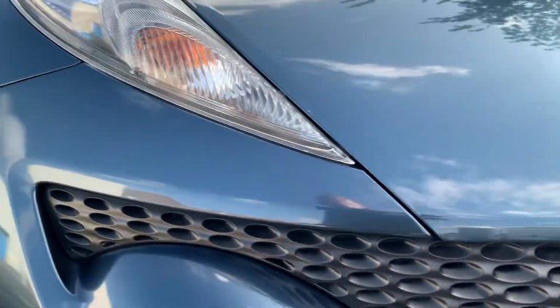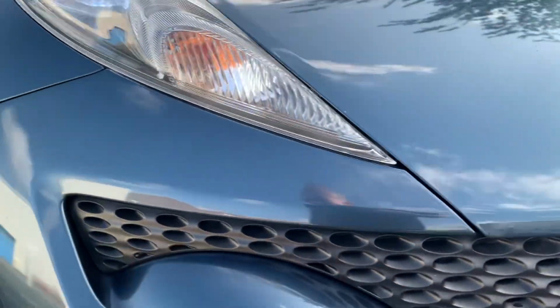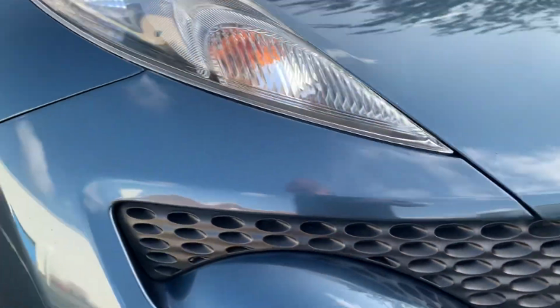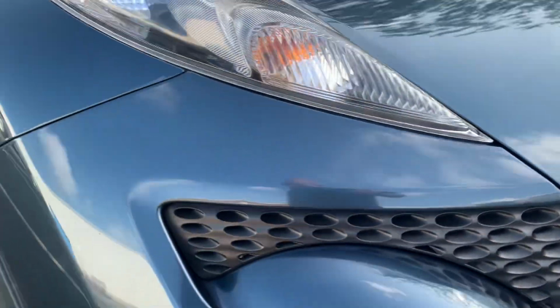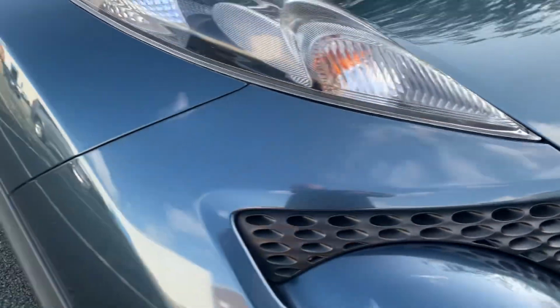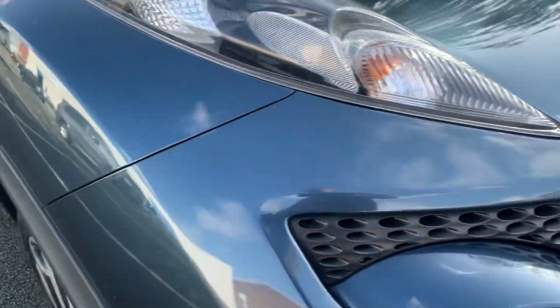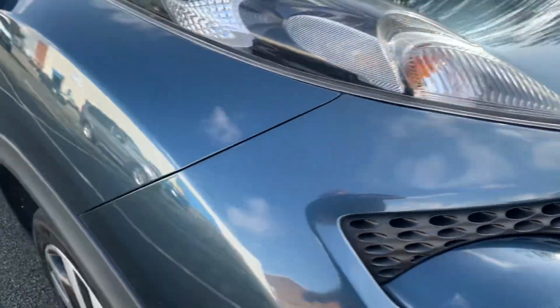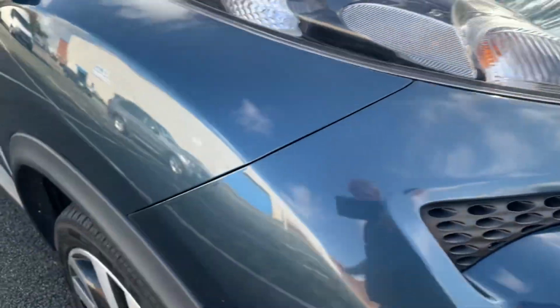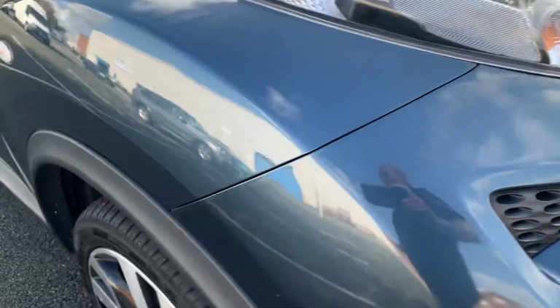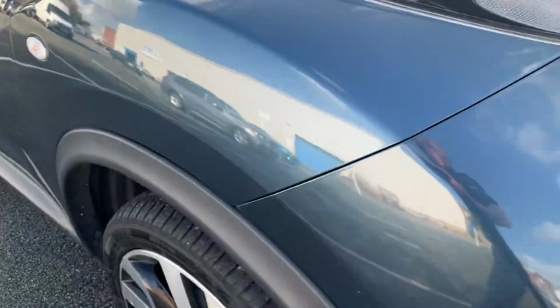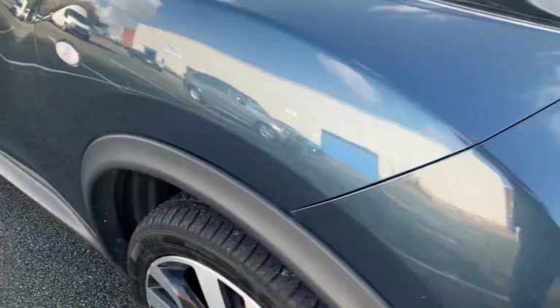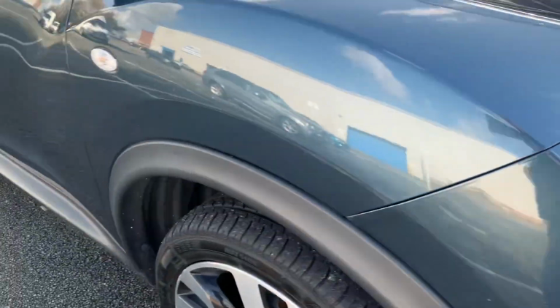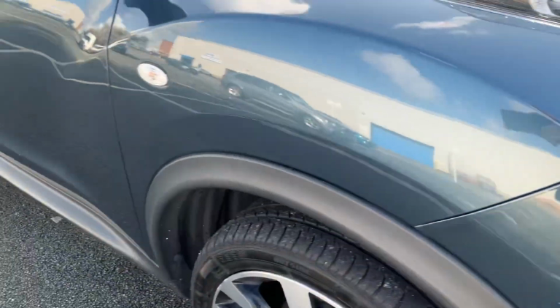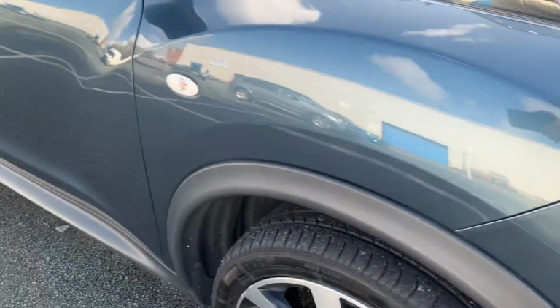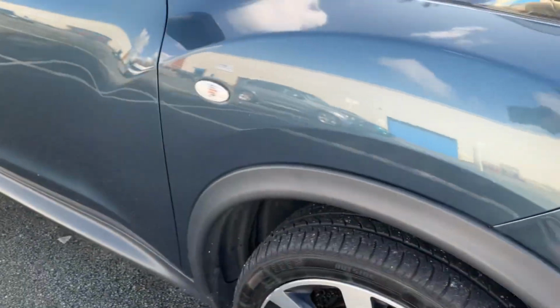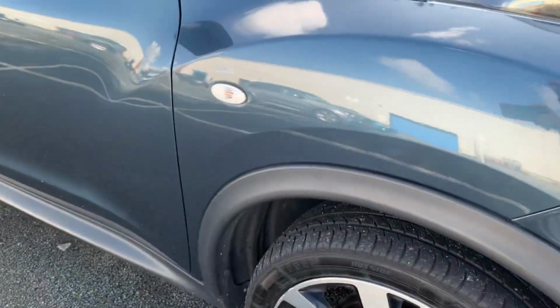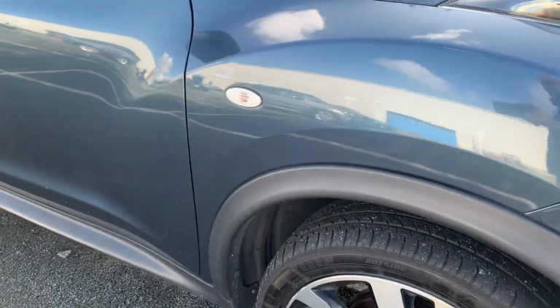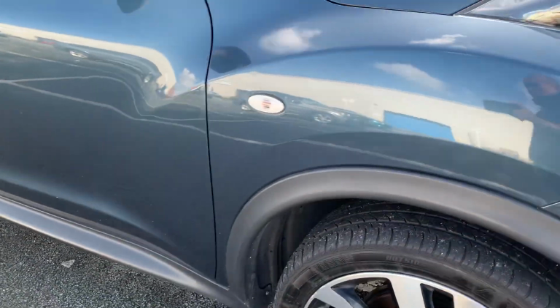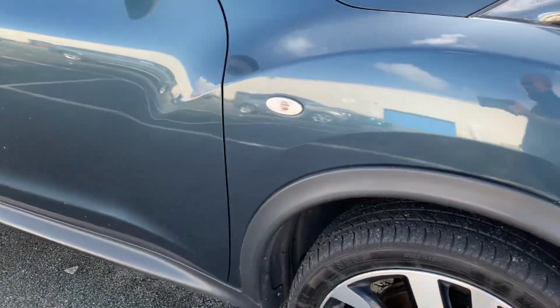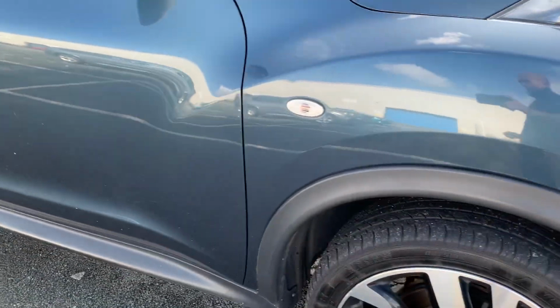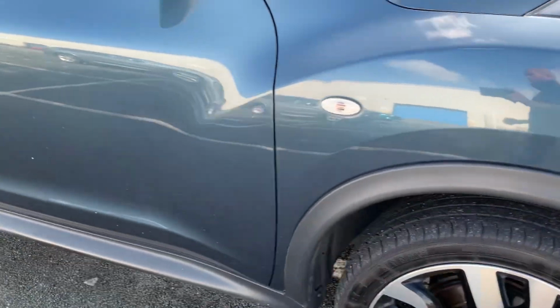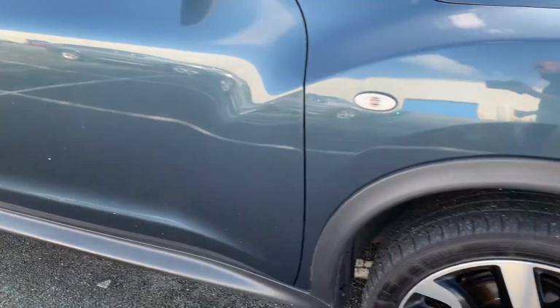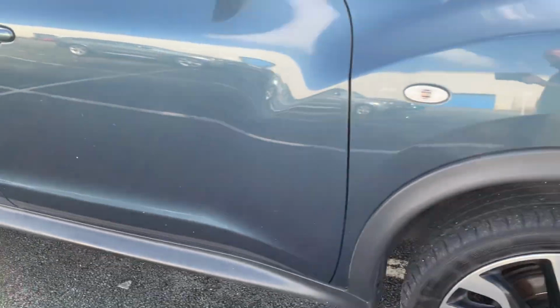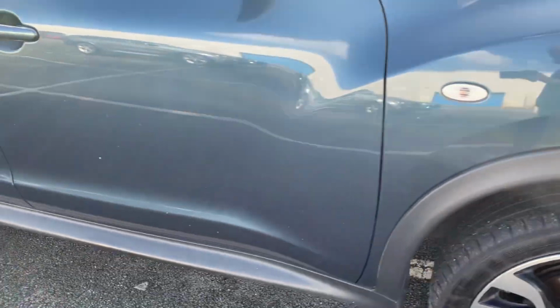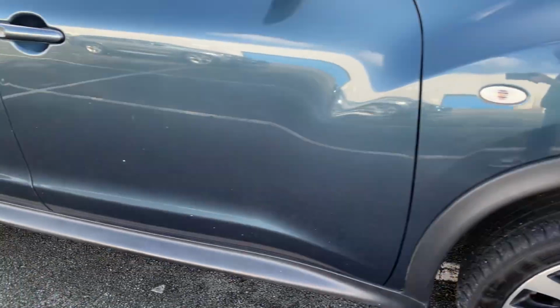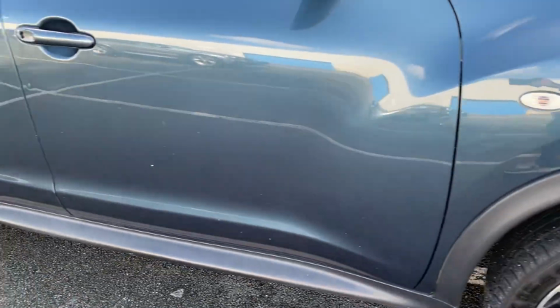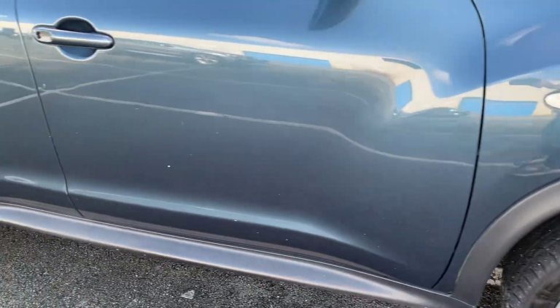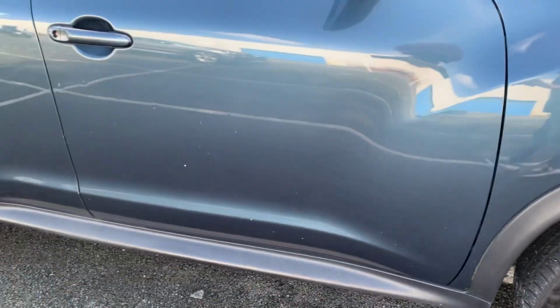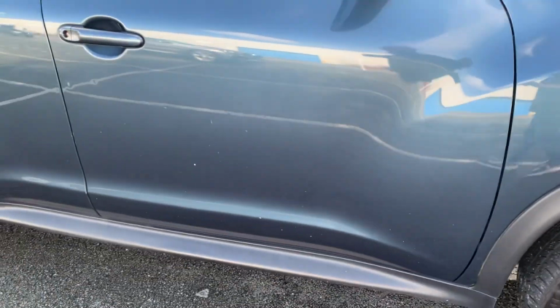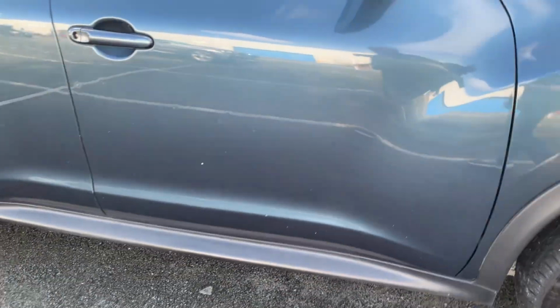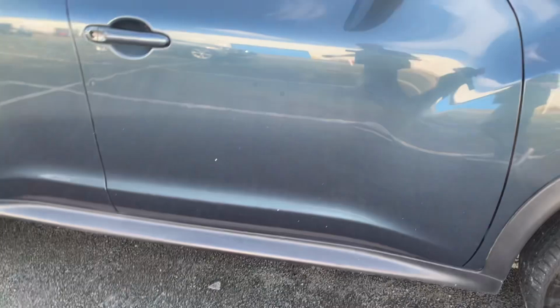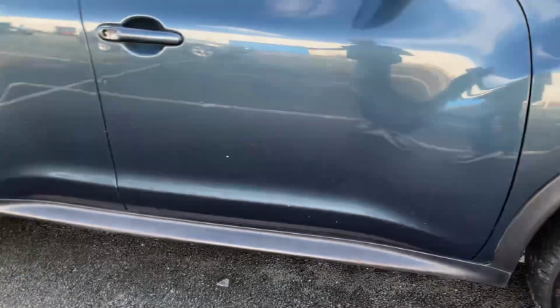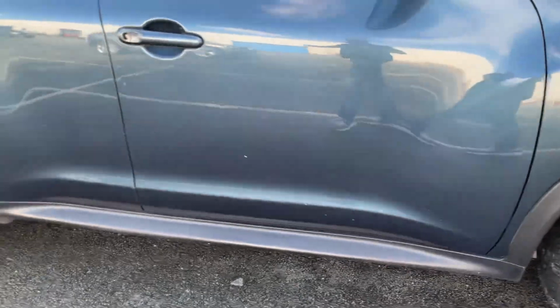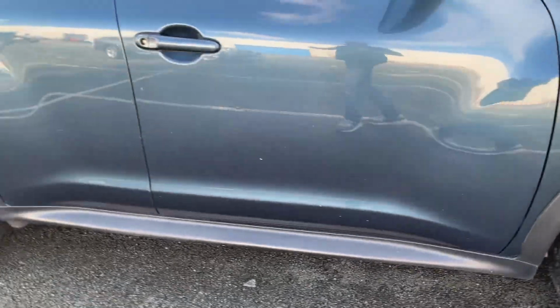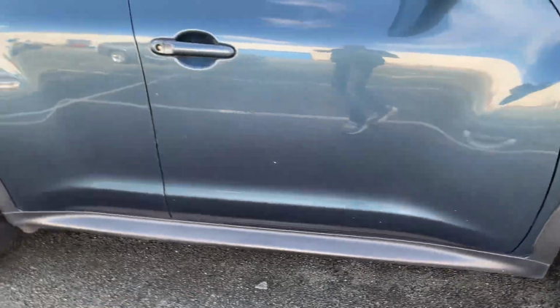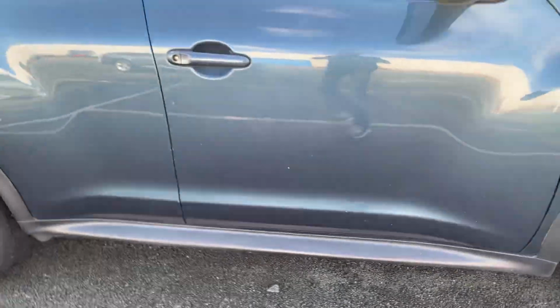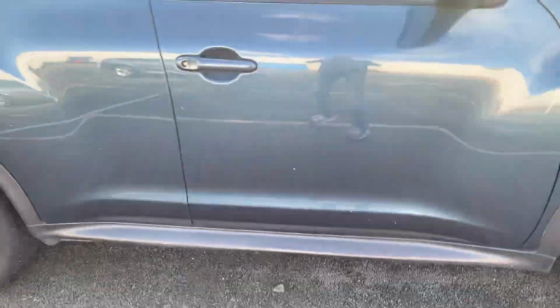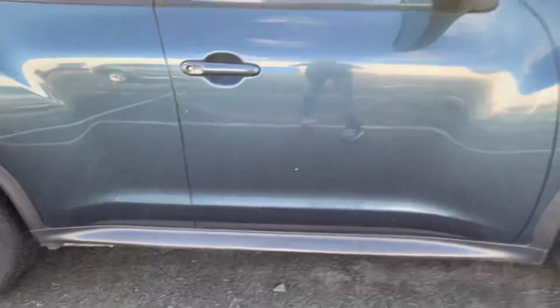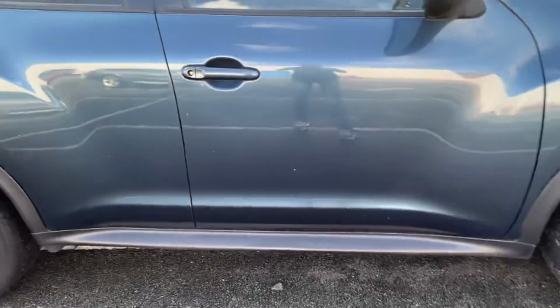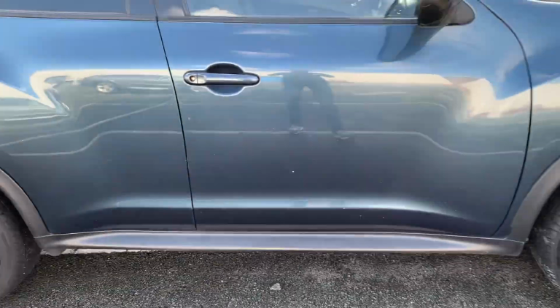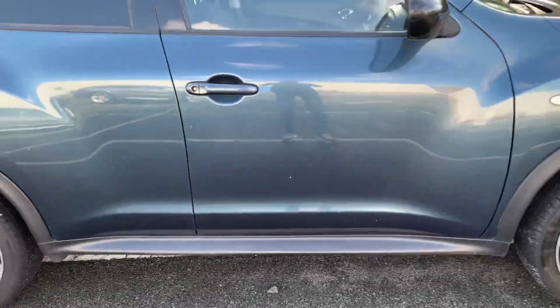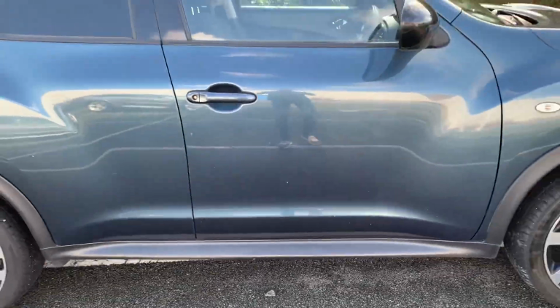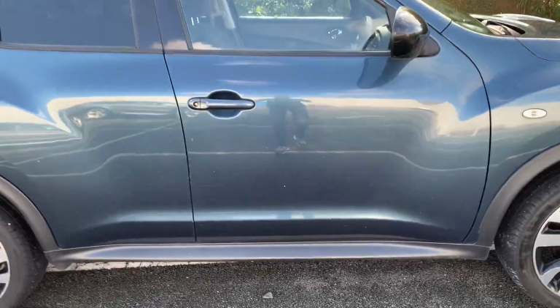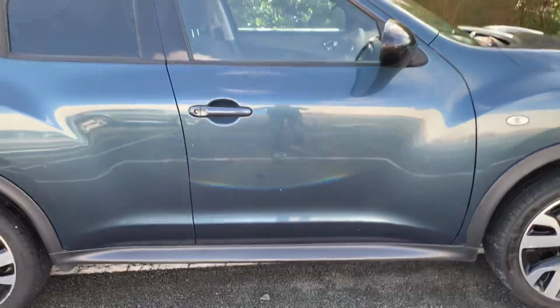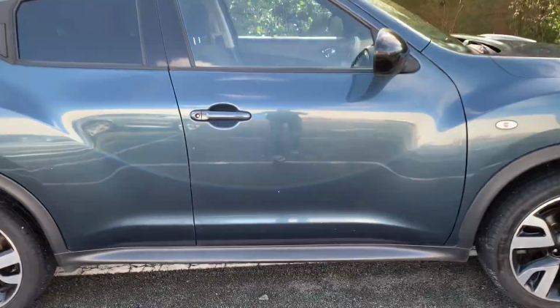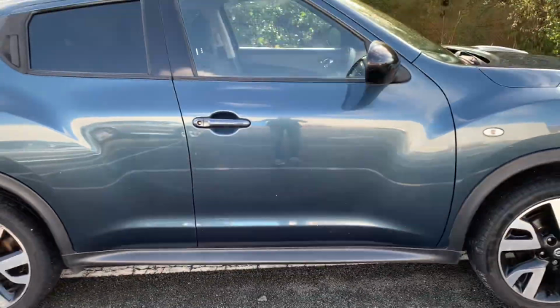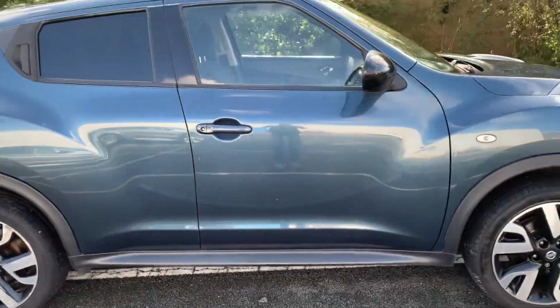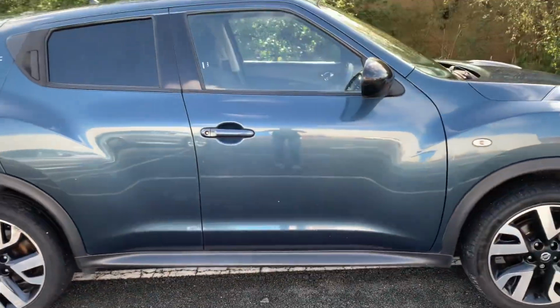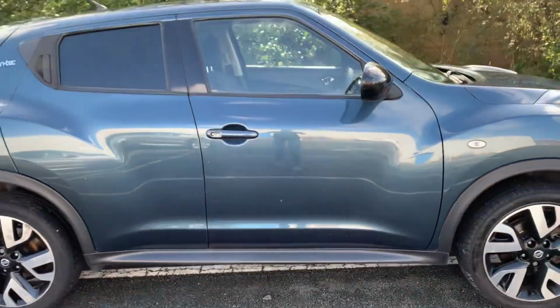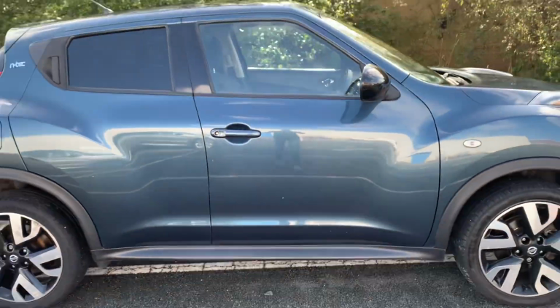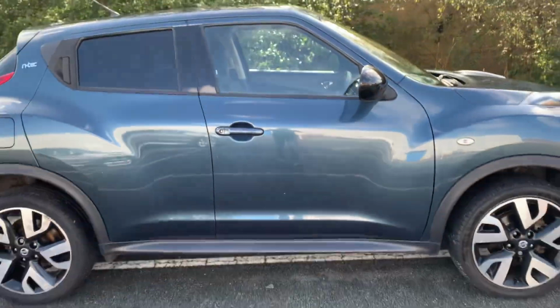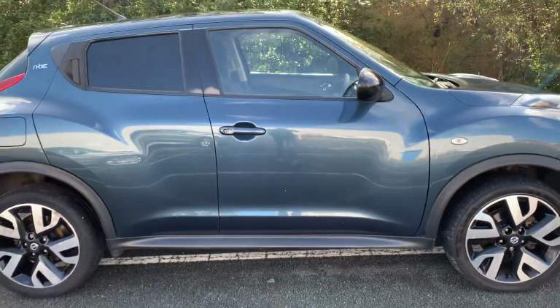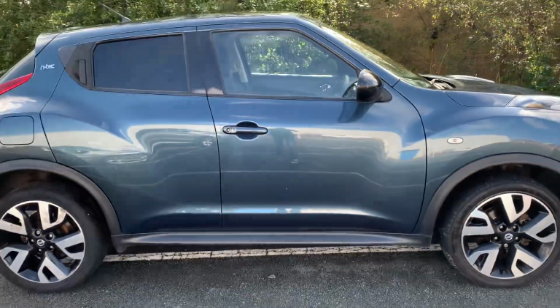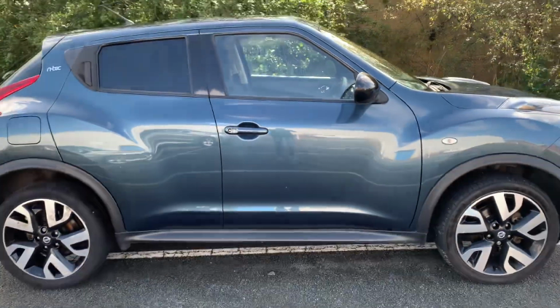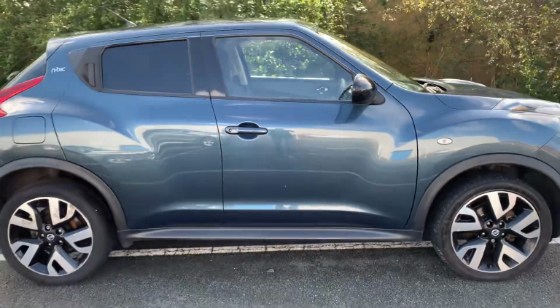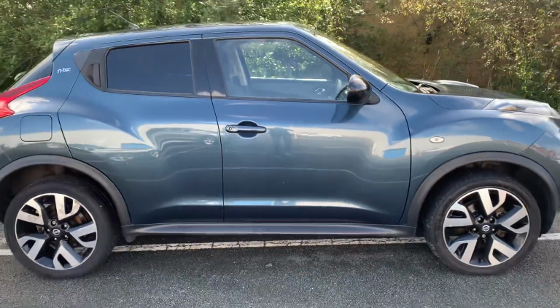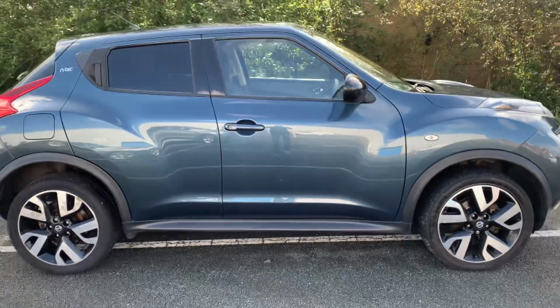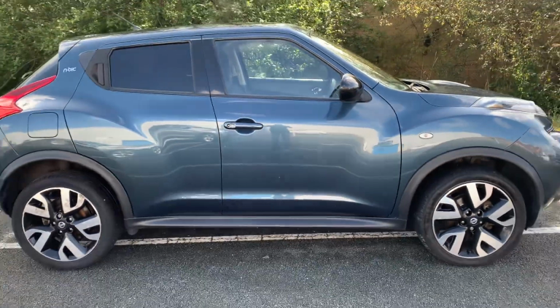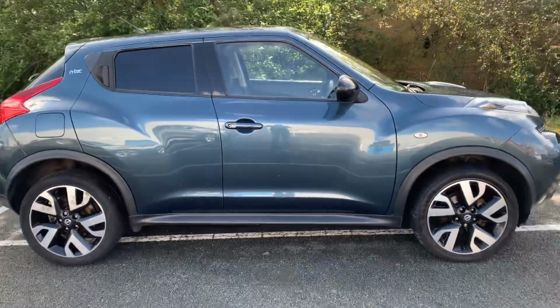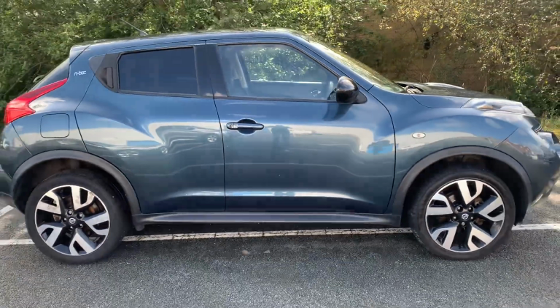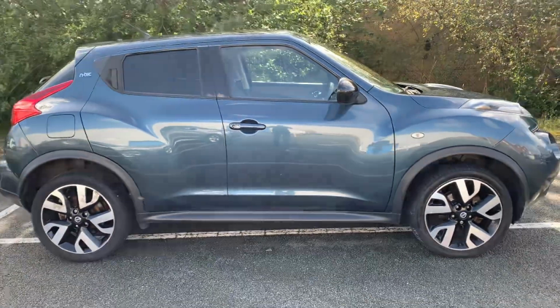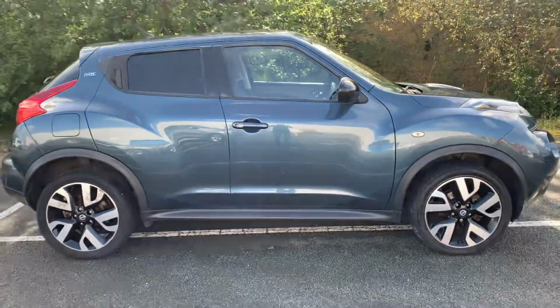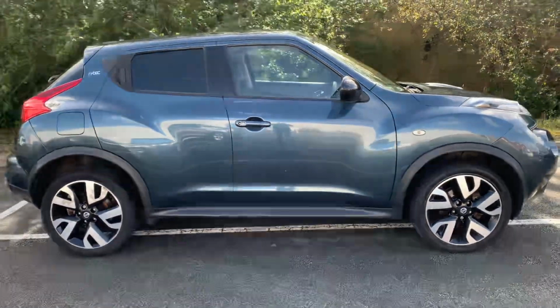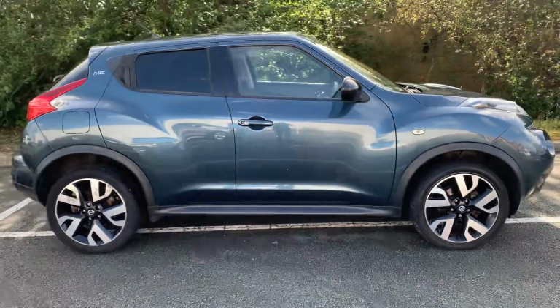It's a great car and it will come with a three month warranty. Please get in touch to arrange your viewing. Thank you.